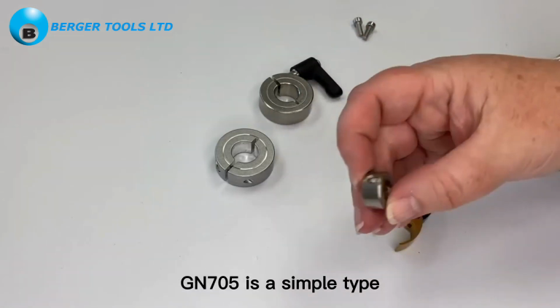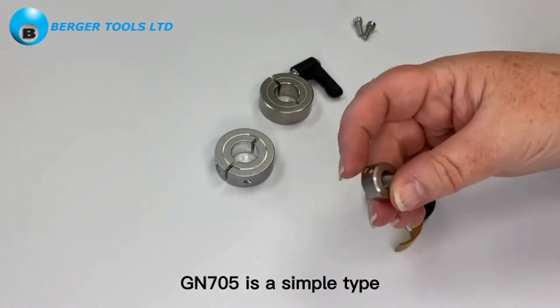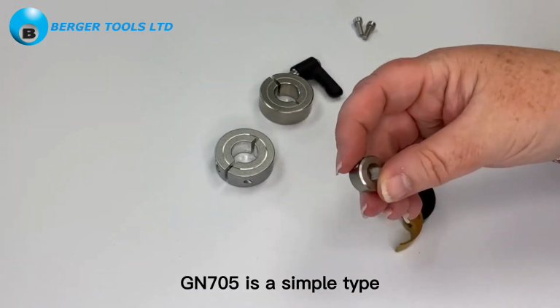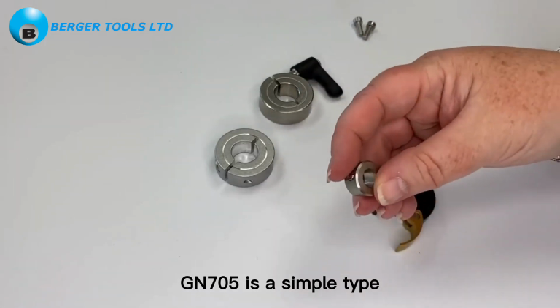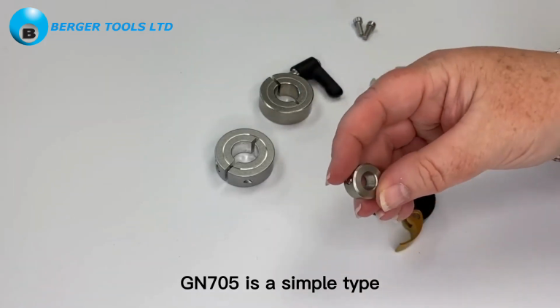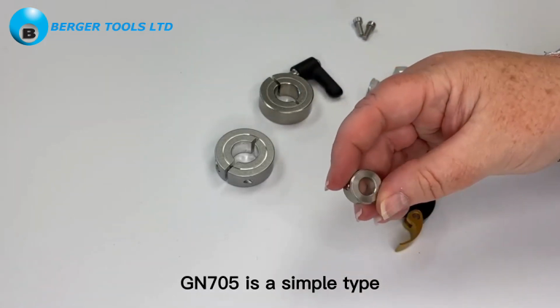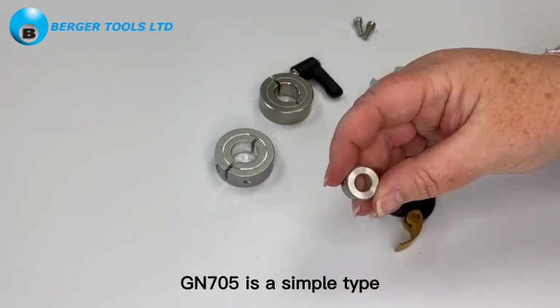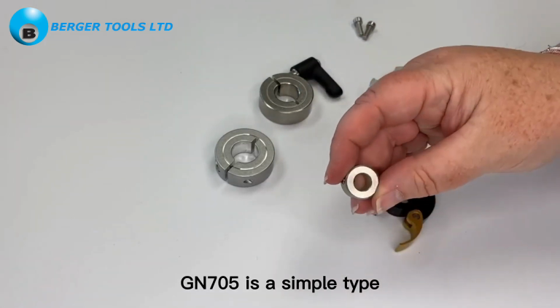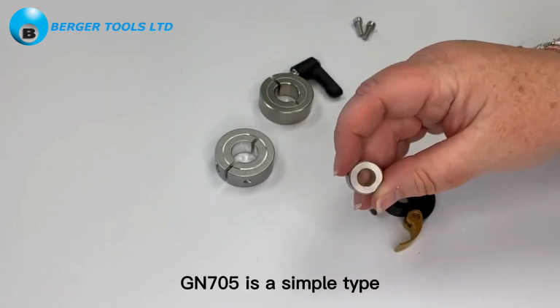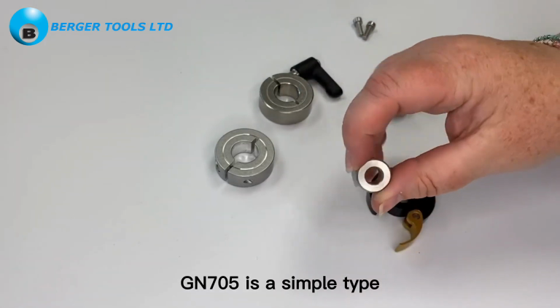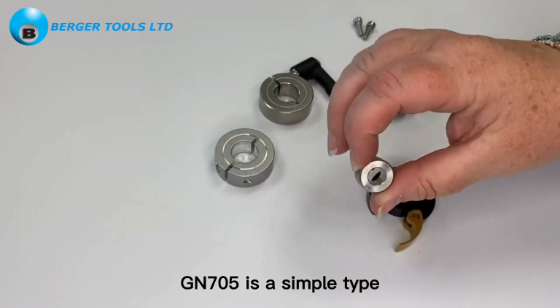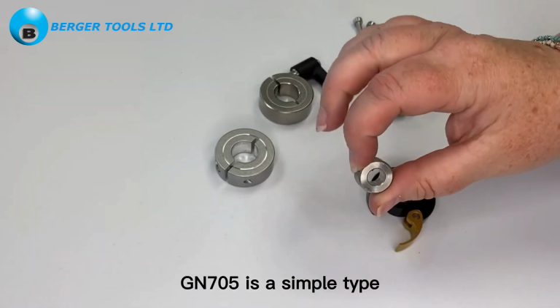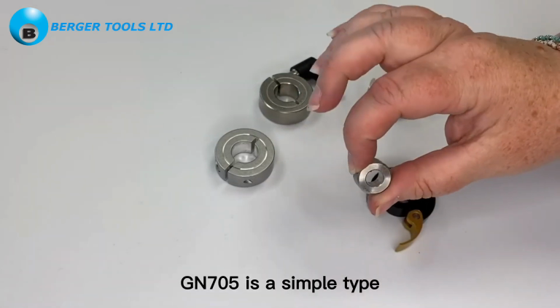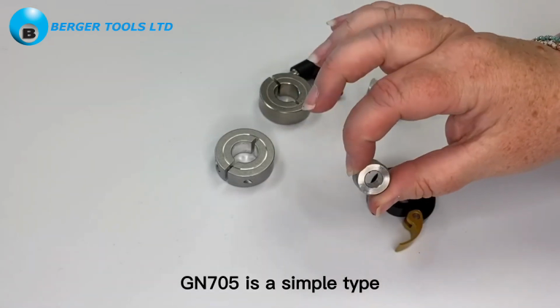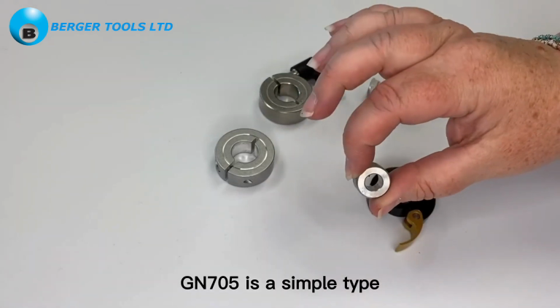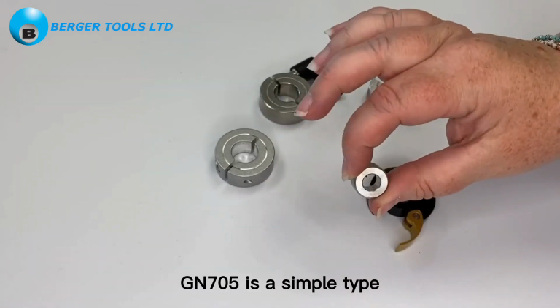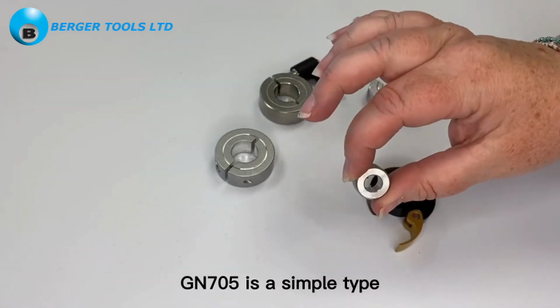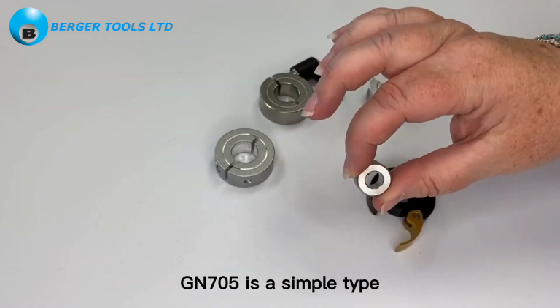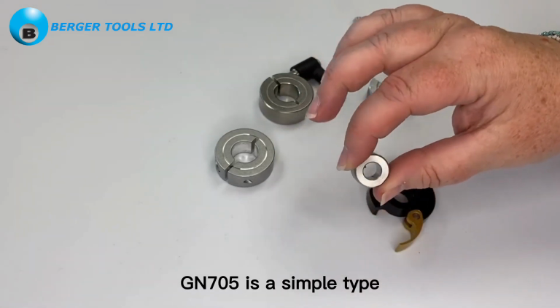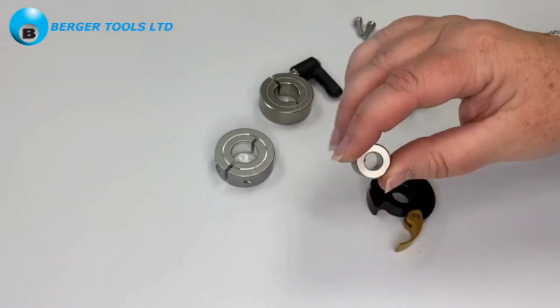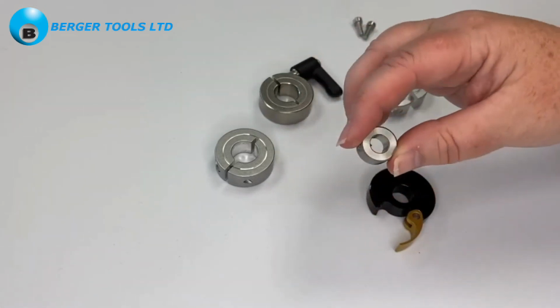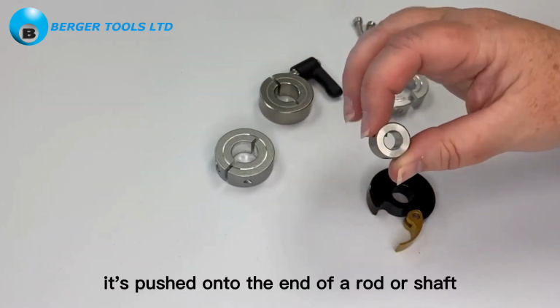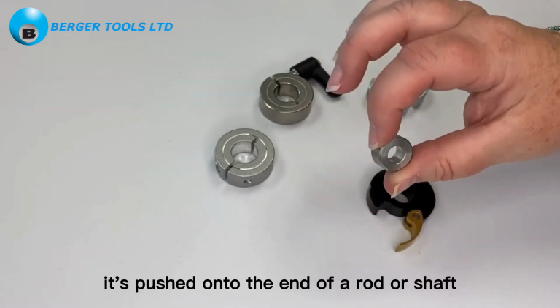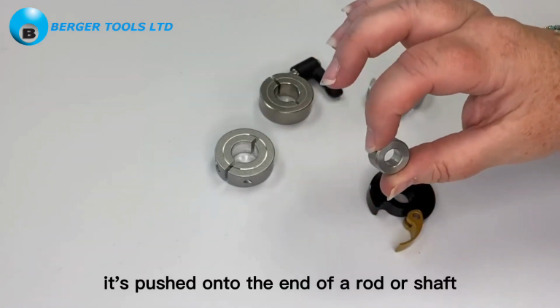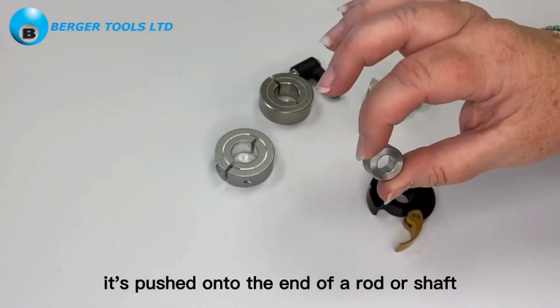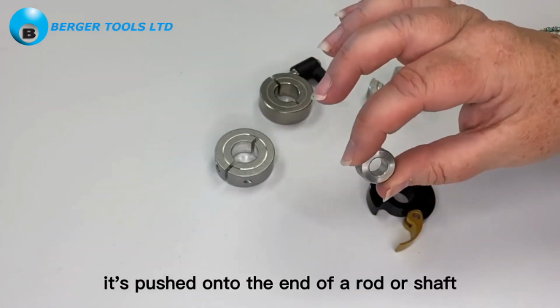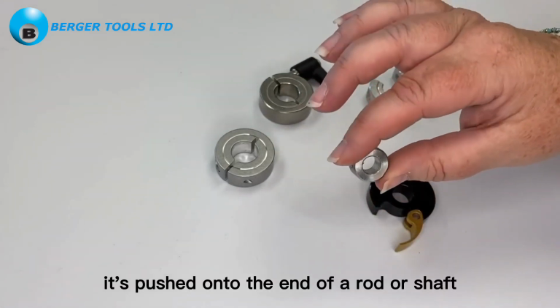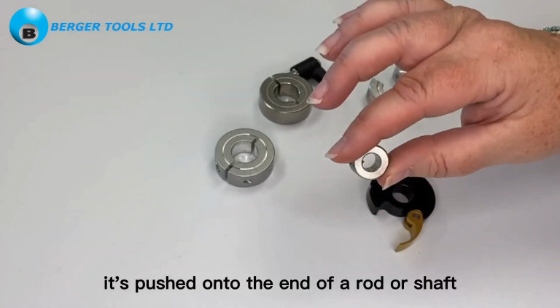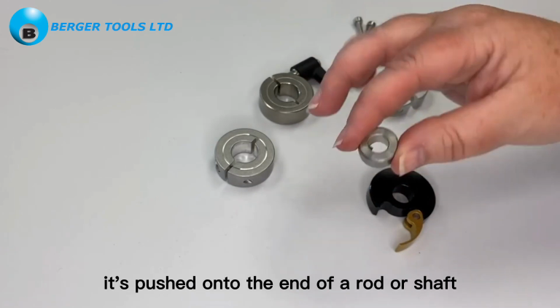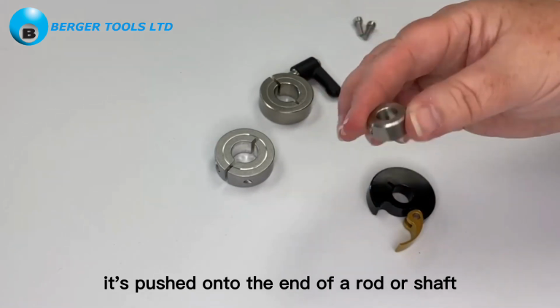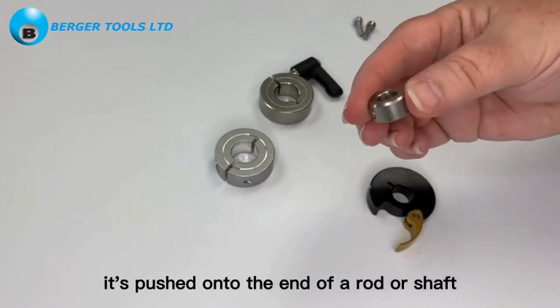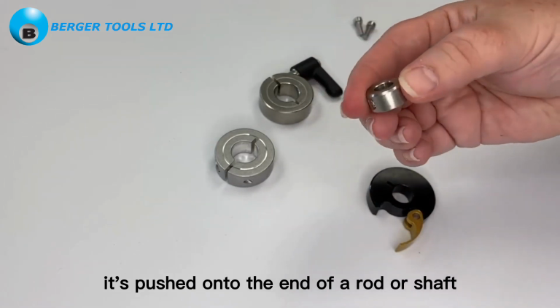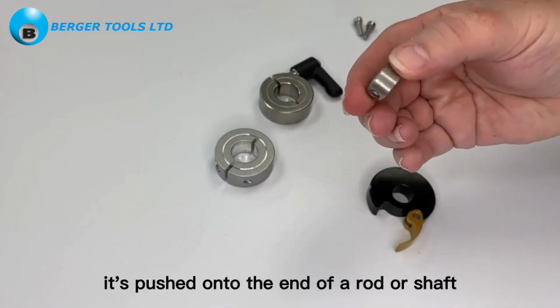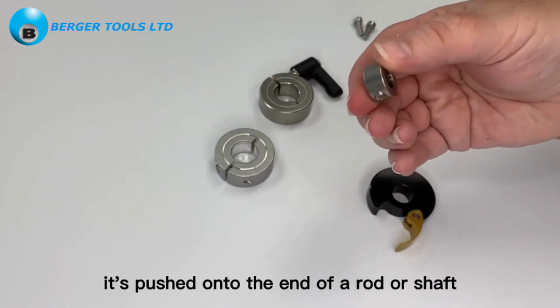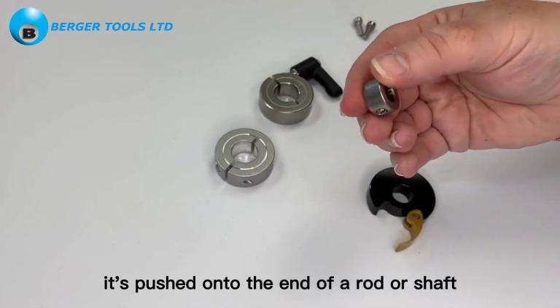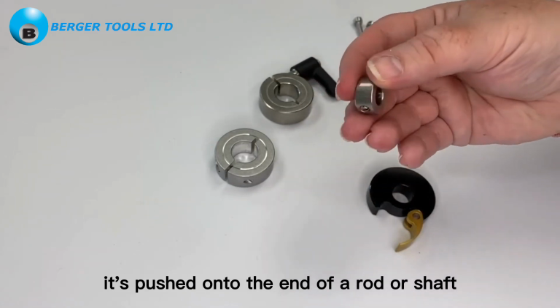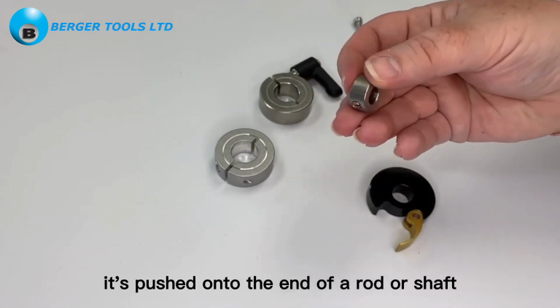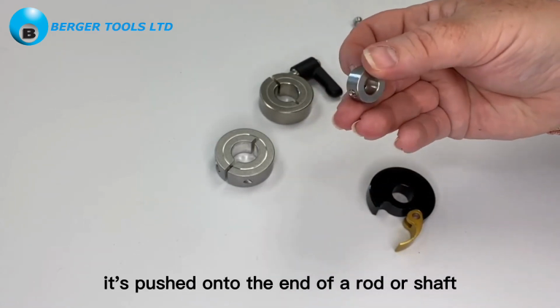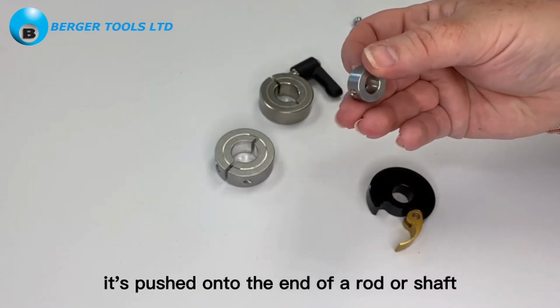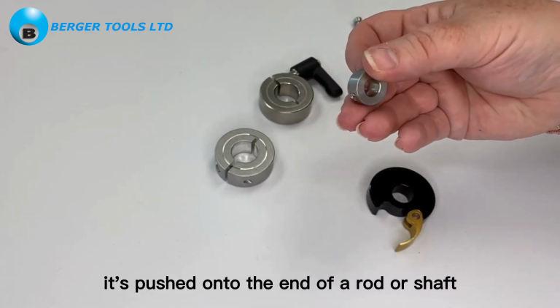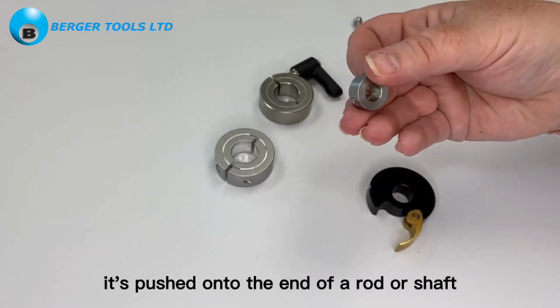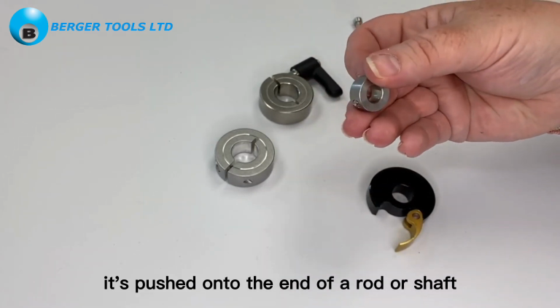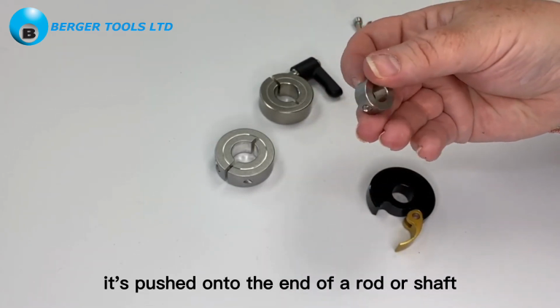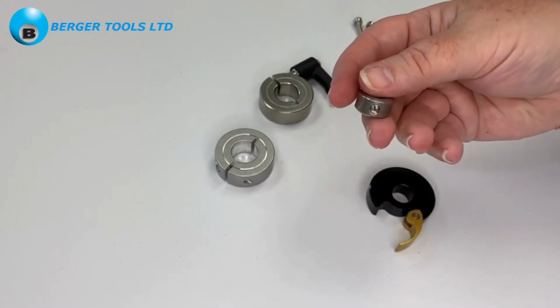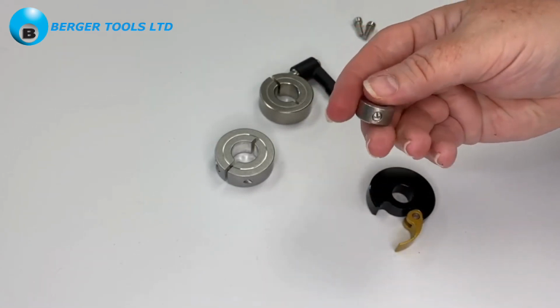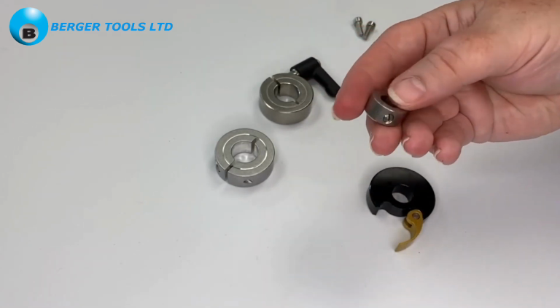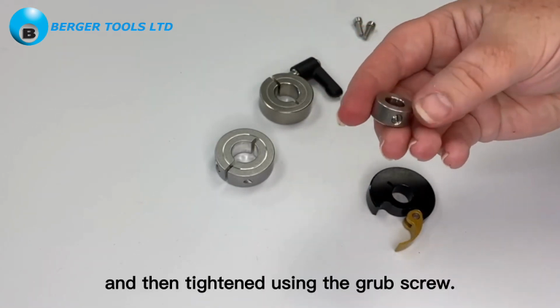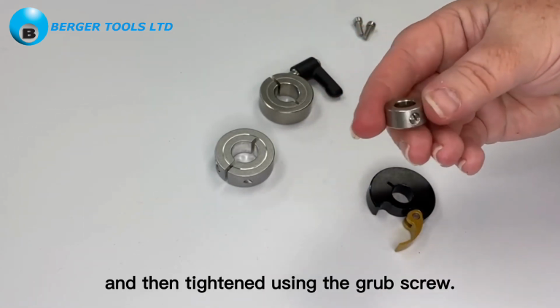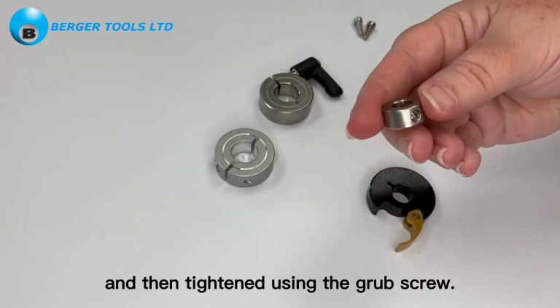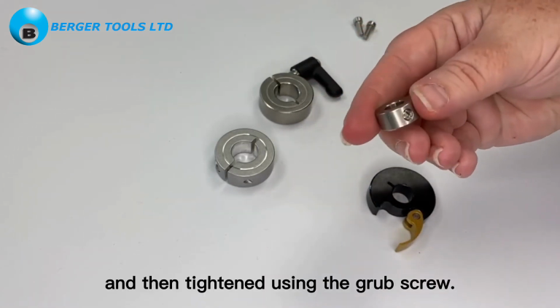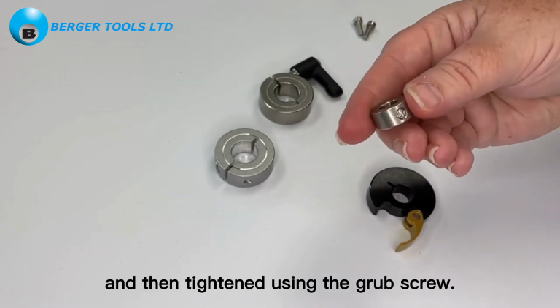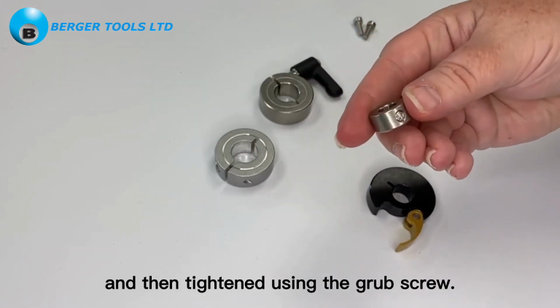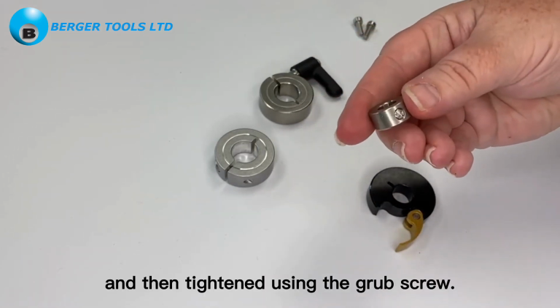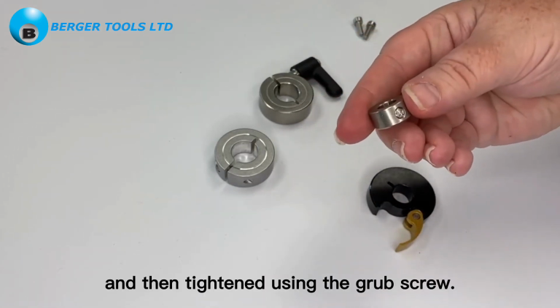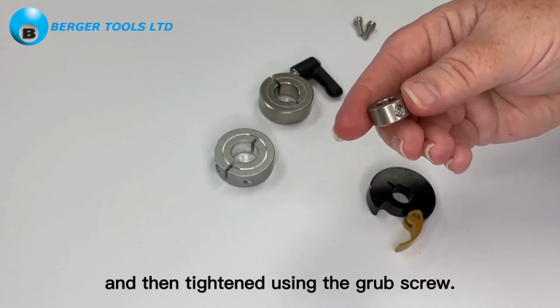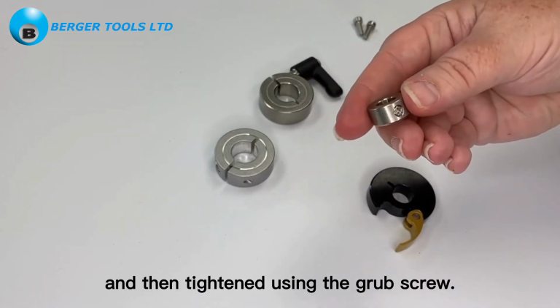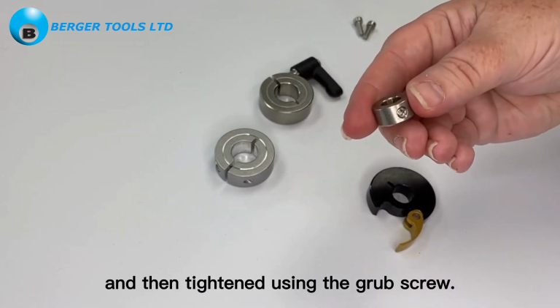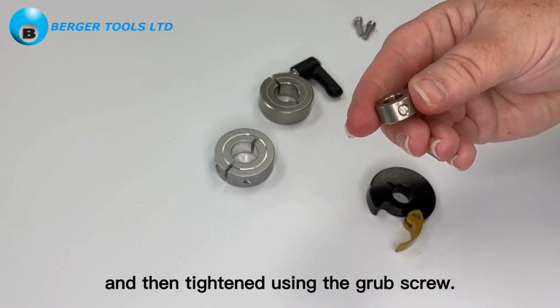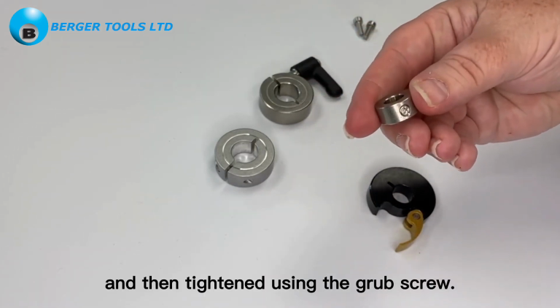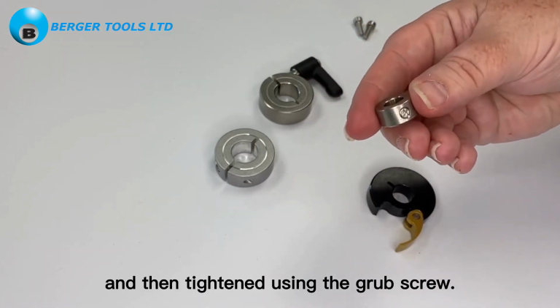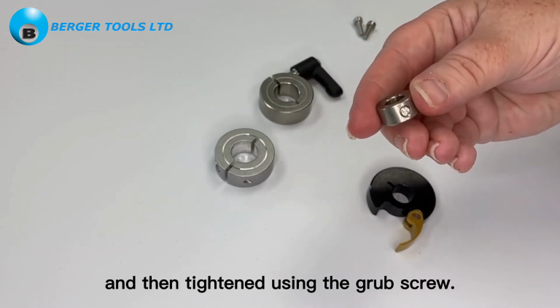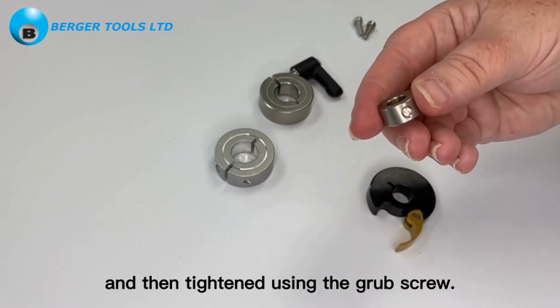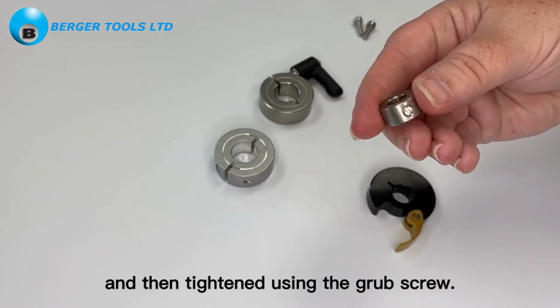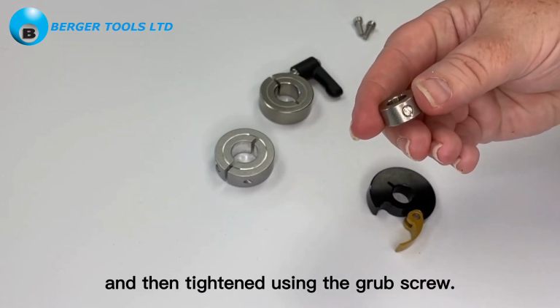Gn705 is a simple type. It's pushed onto the end of a rod or shaft and then tightened using the grub screw.